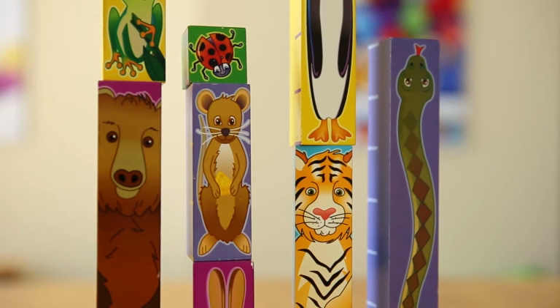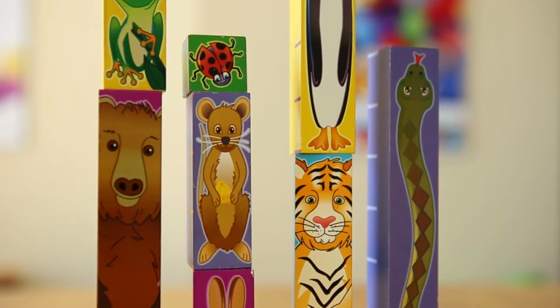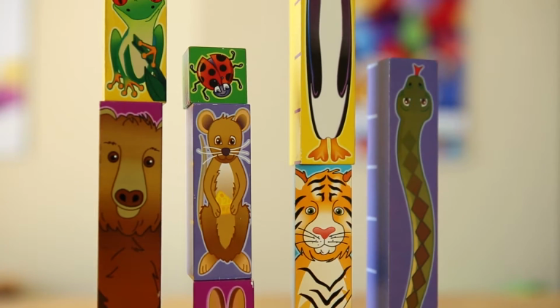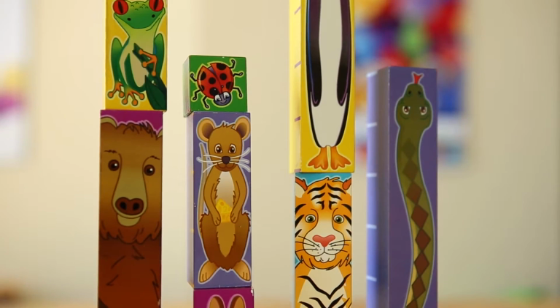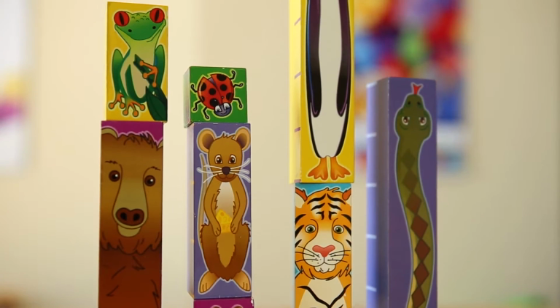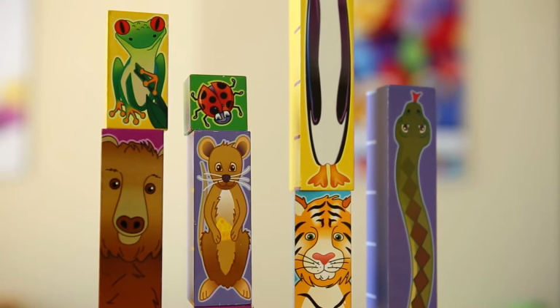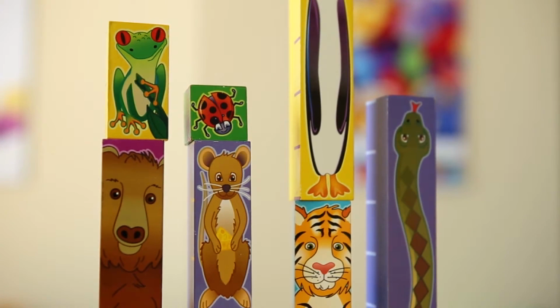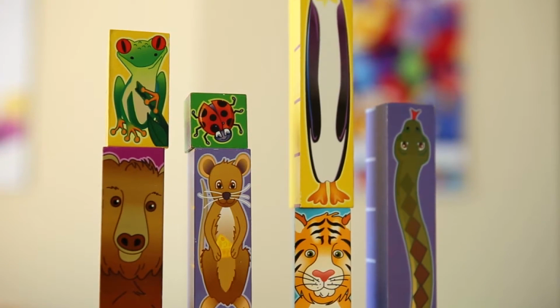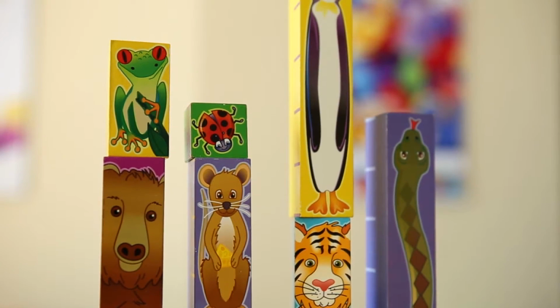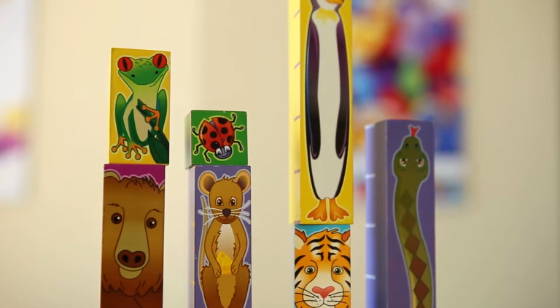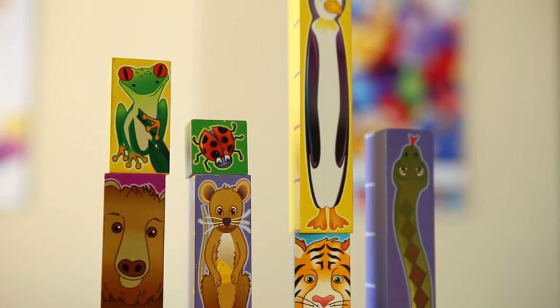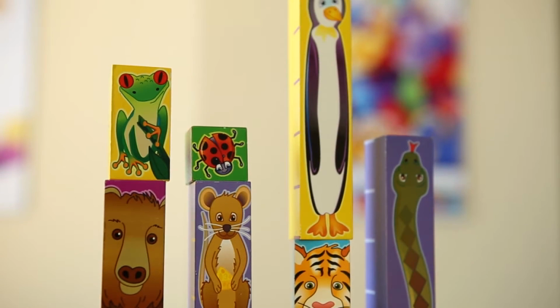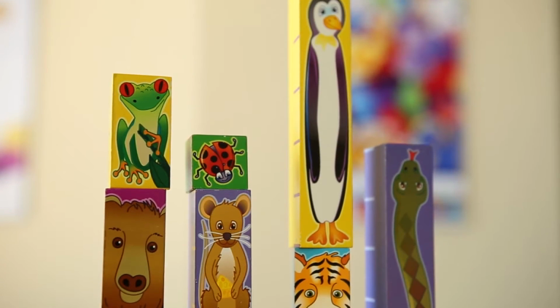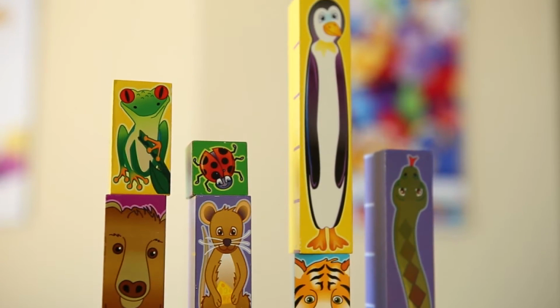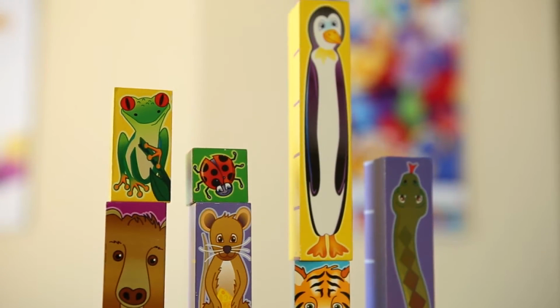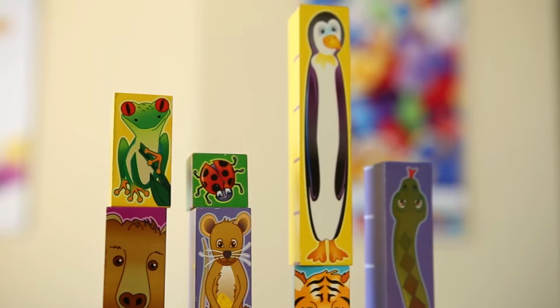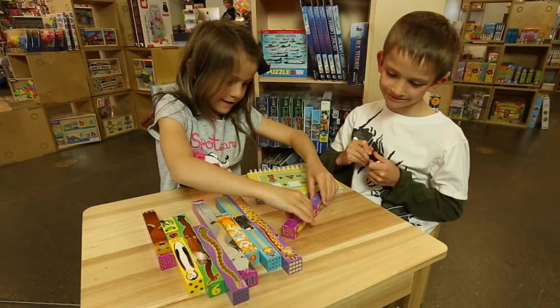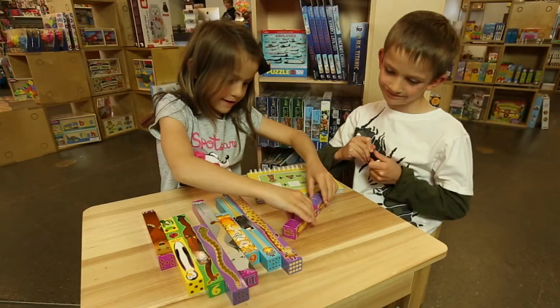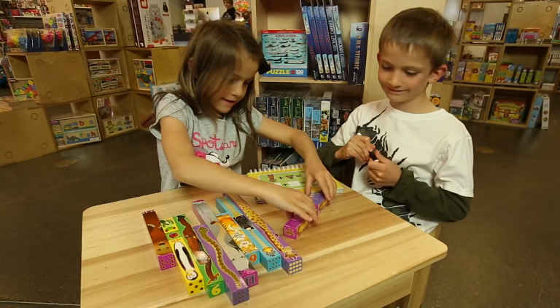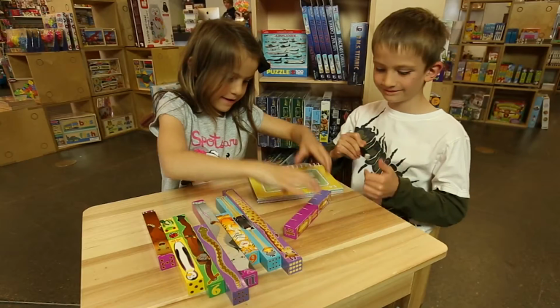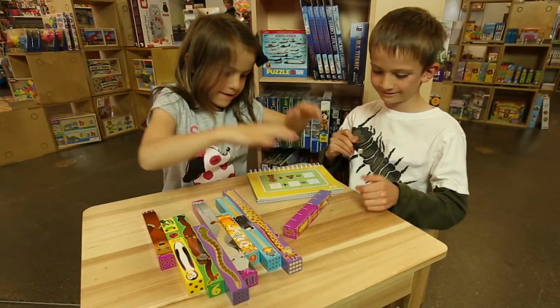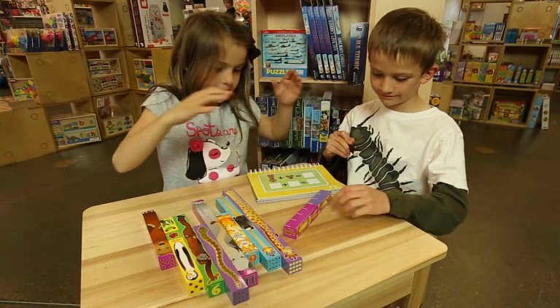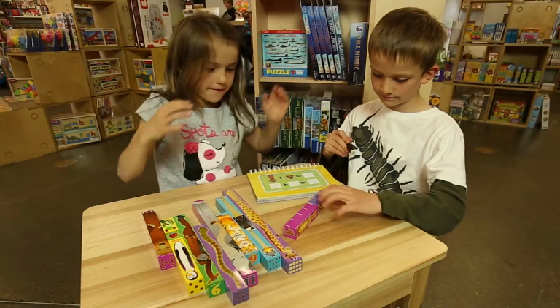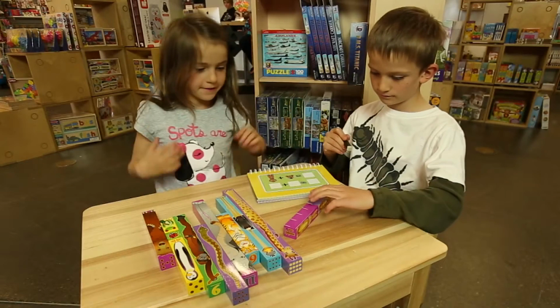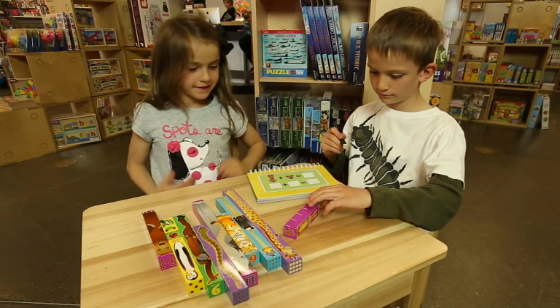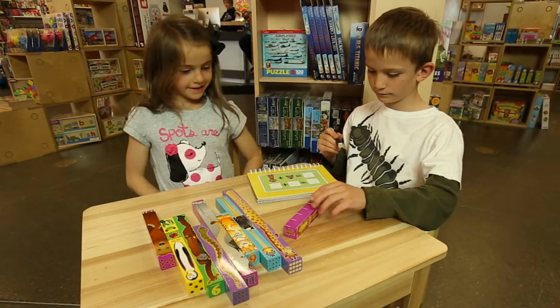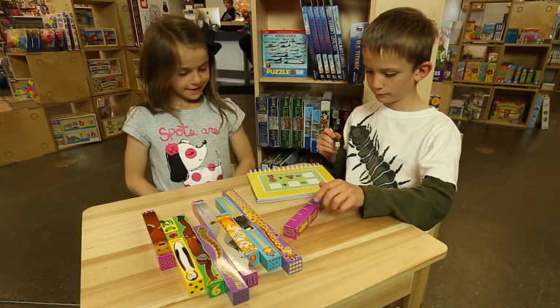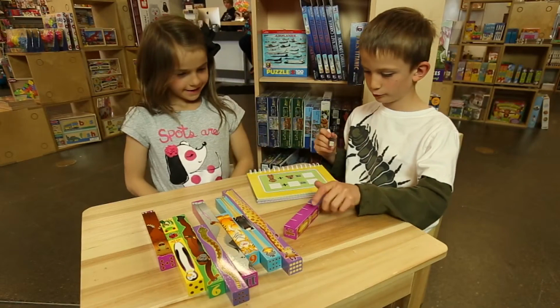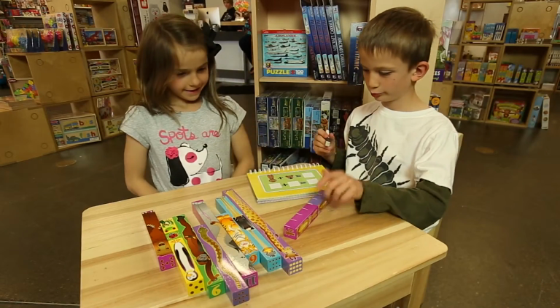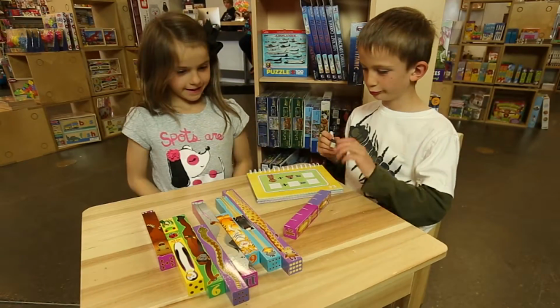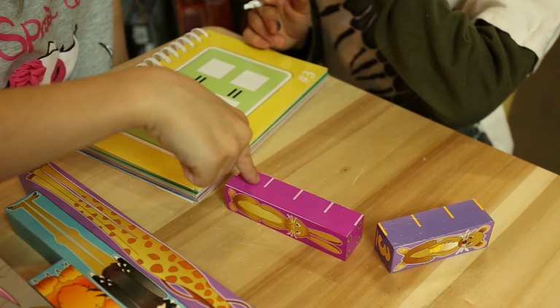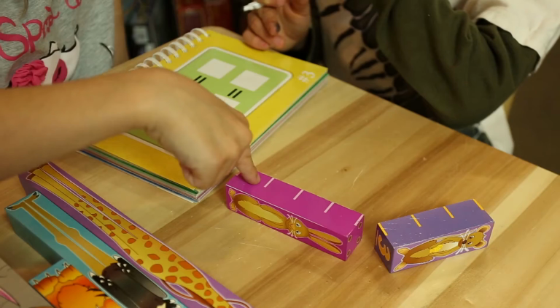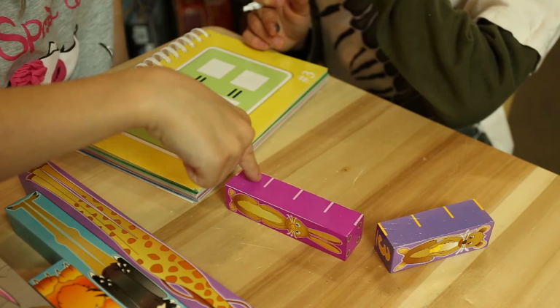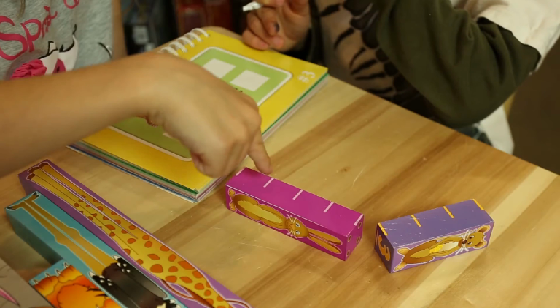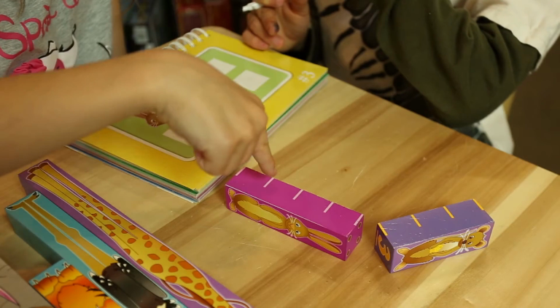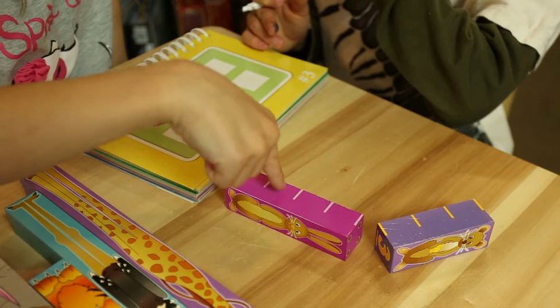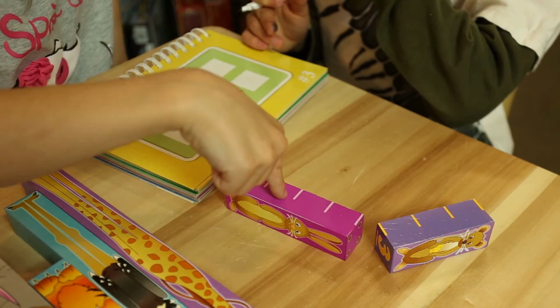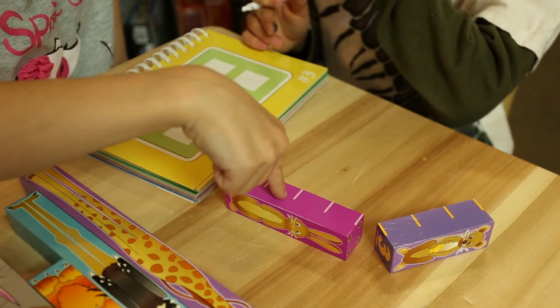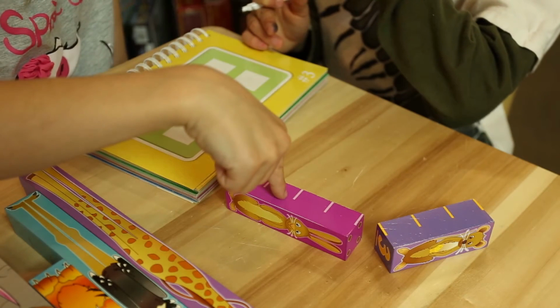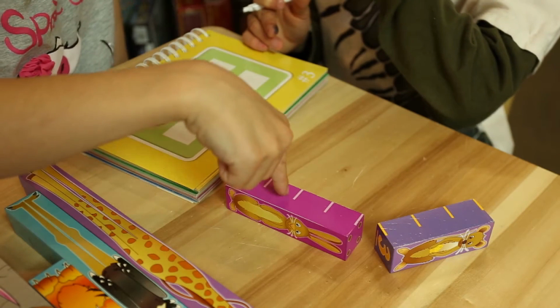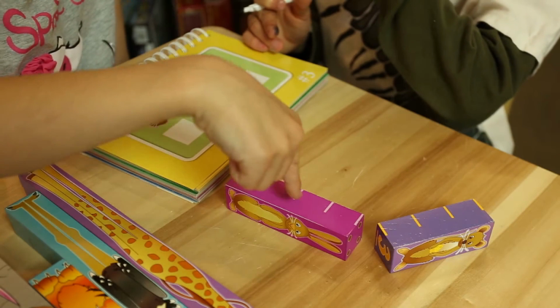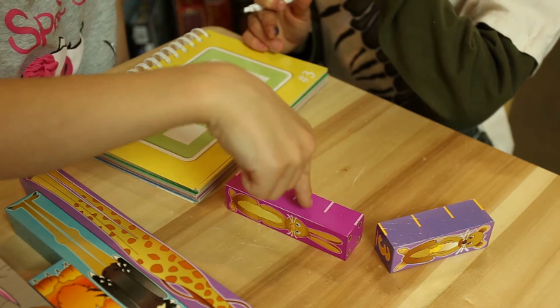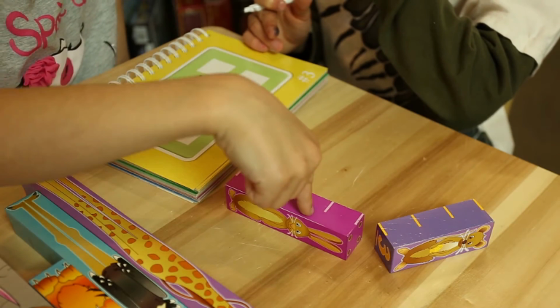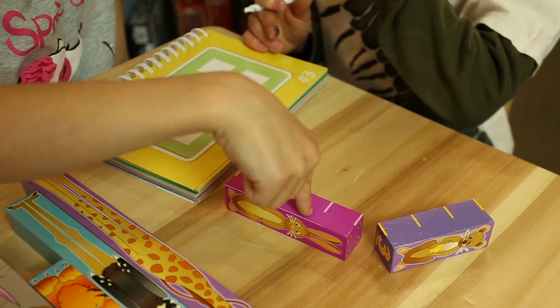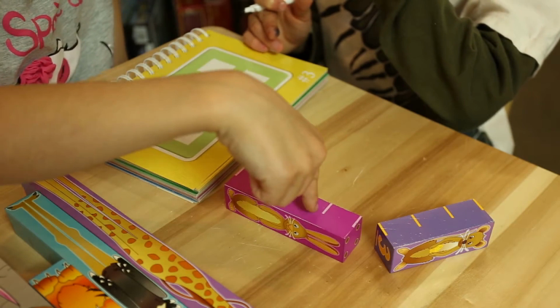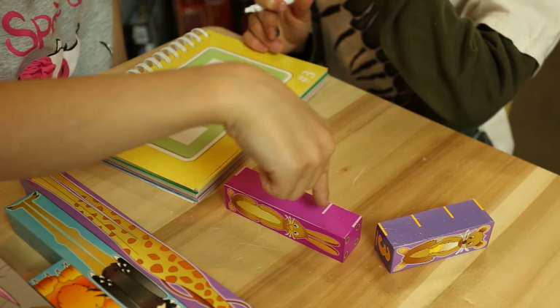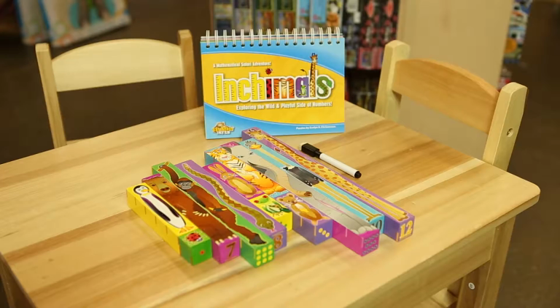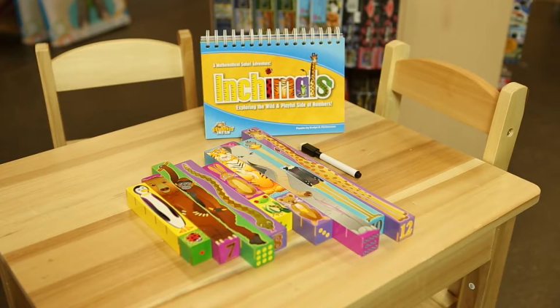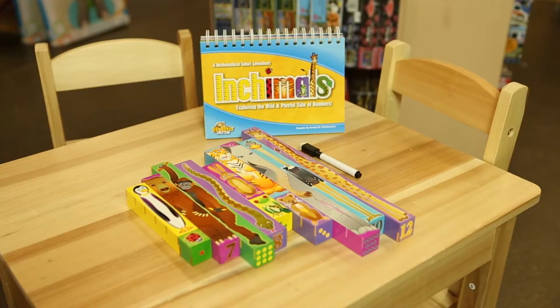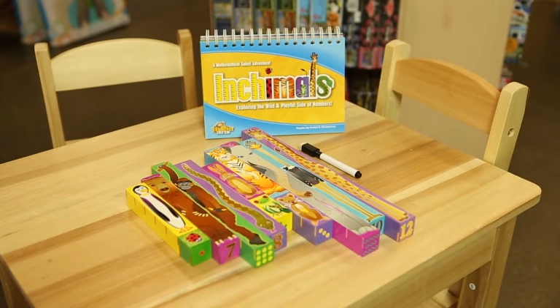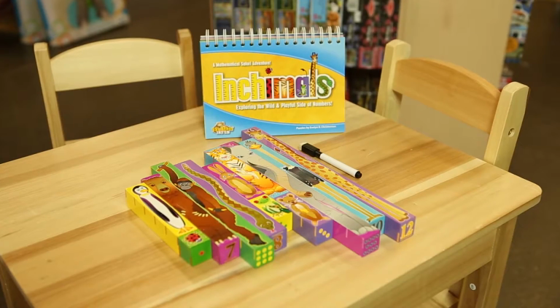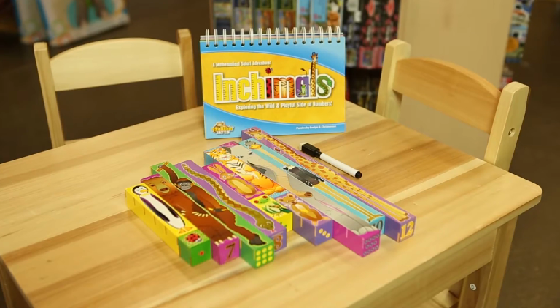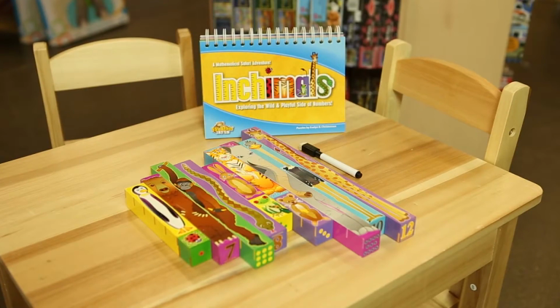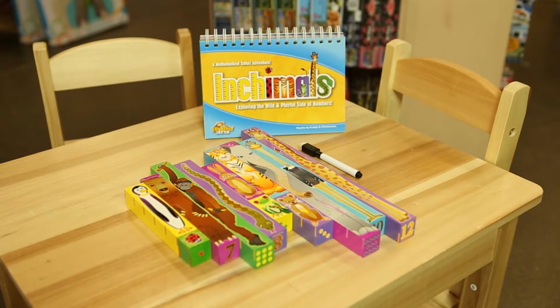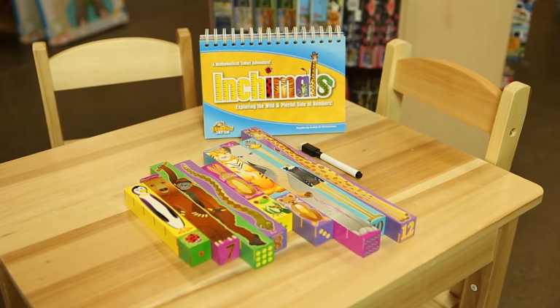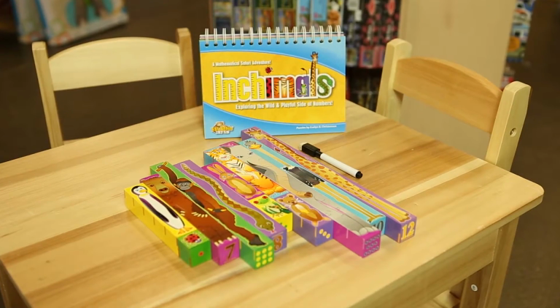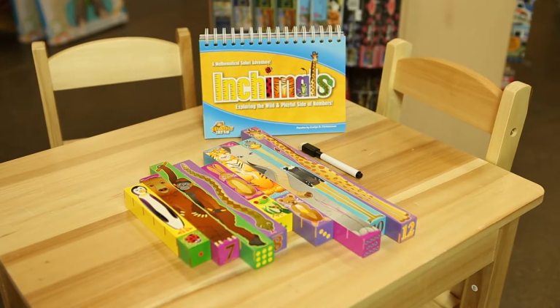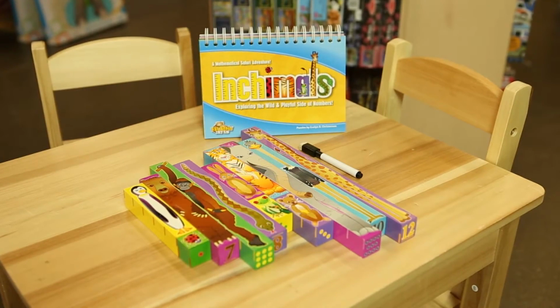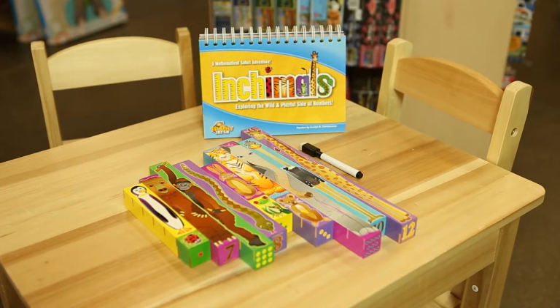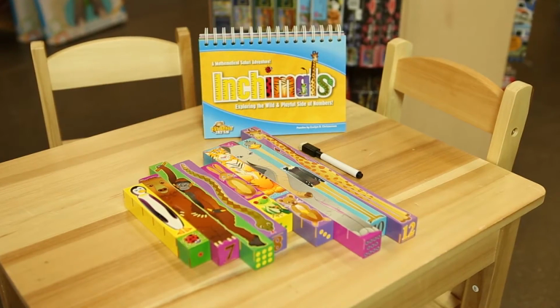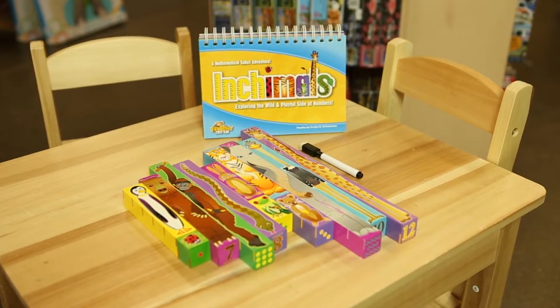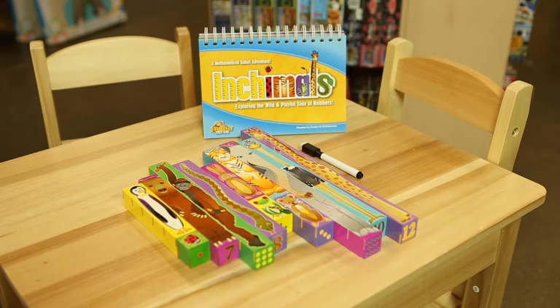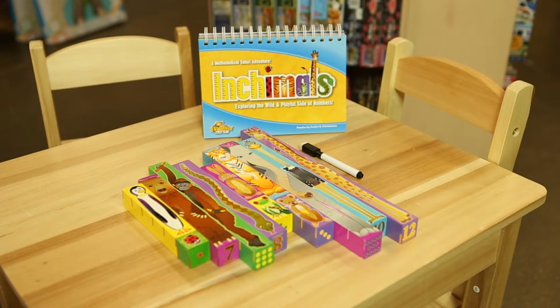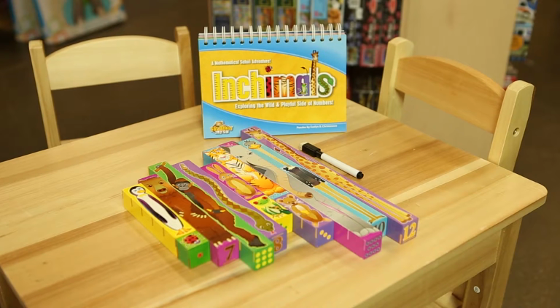The possibilities are endless. Recommended for ages 3 and up. Any way you count it, Inchimals is a mathematical safari adventure.